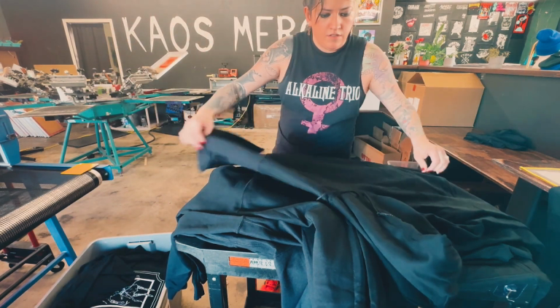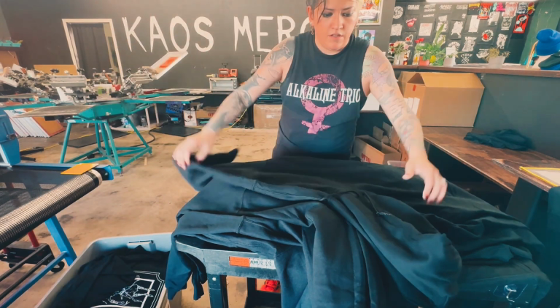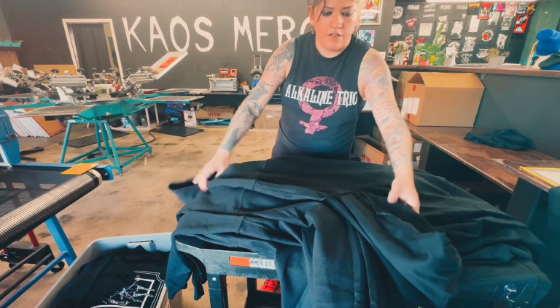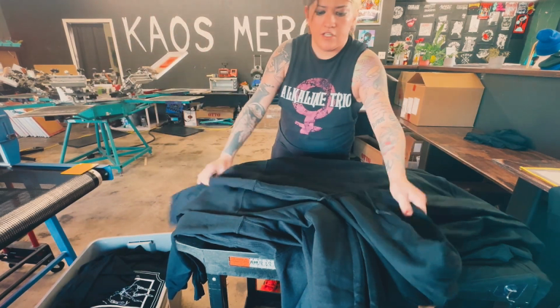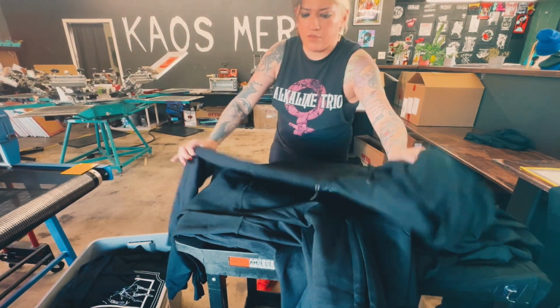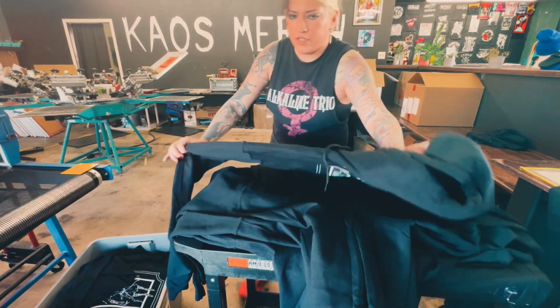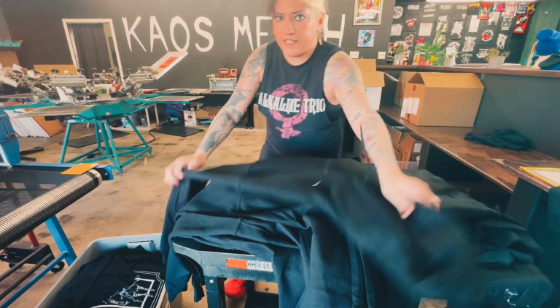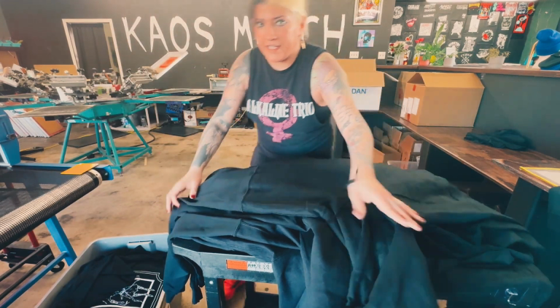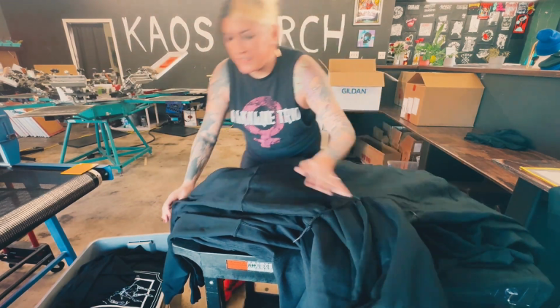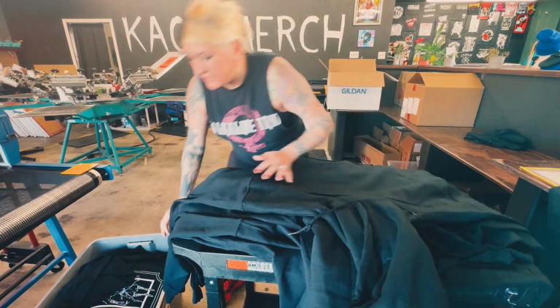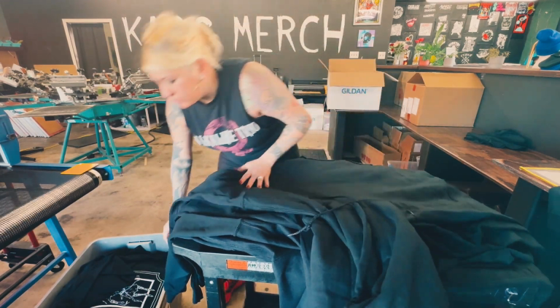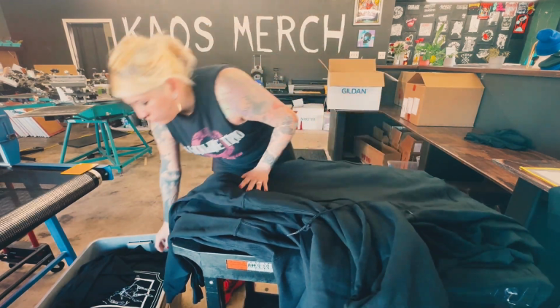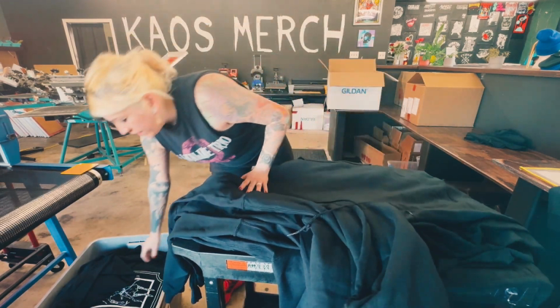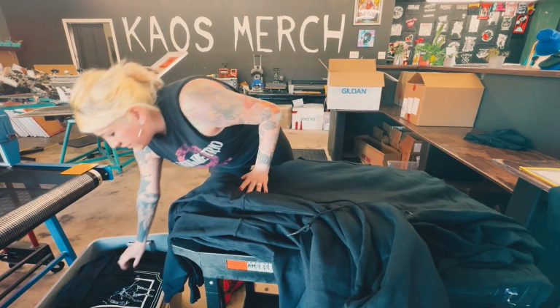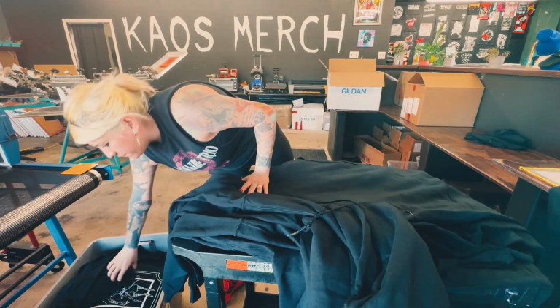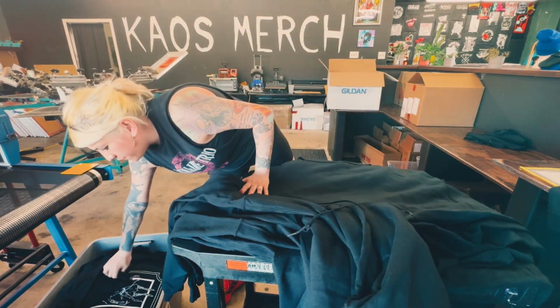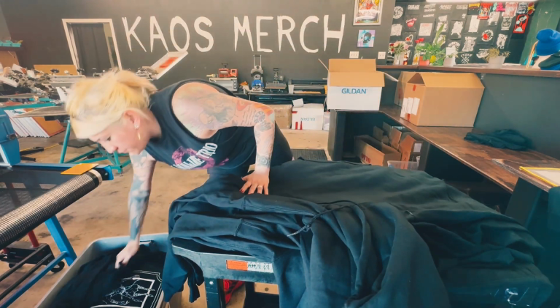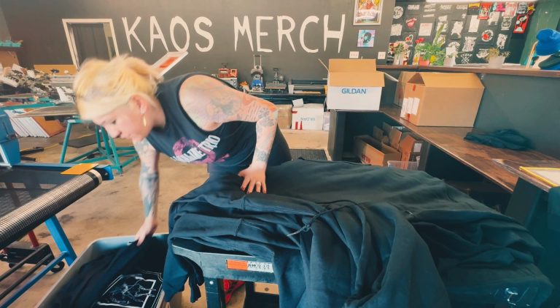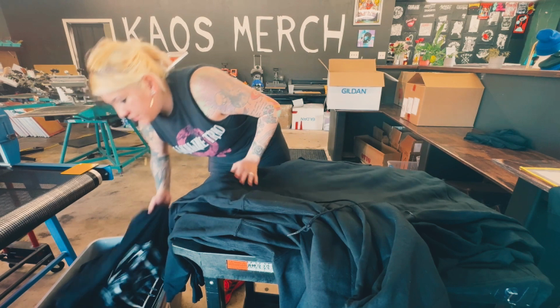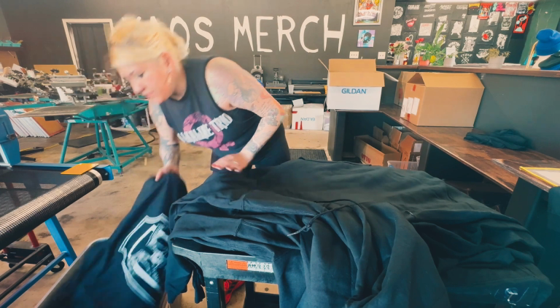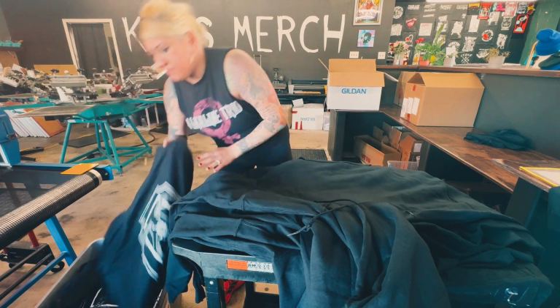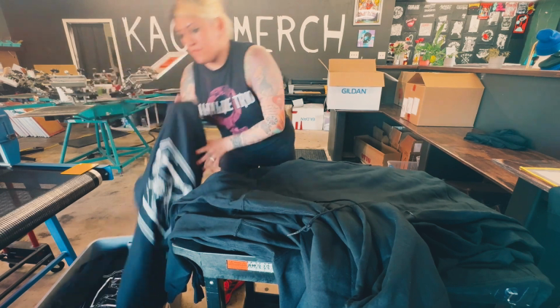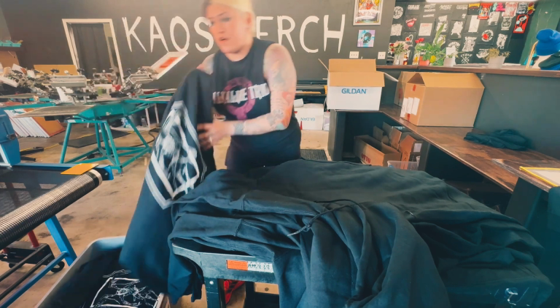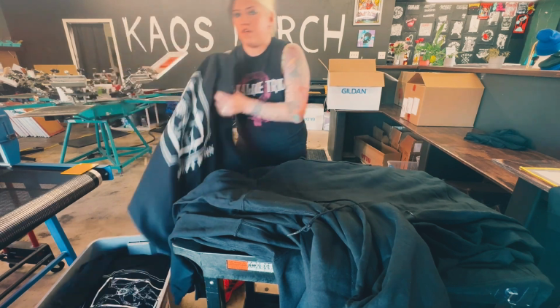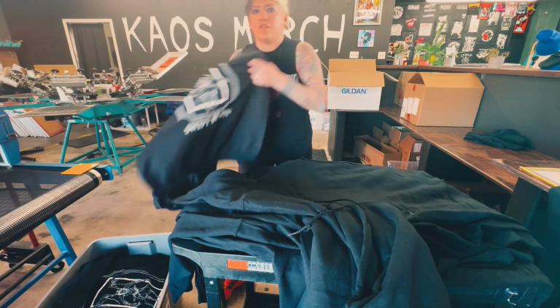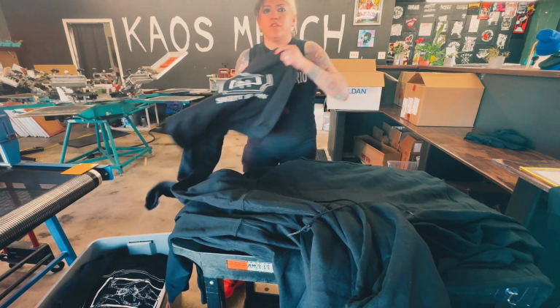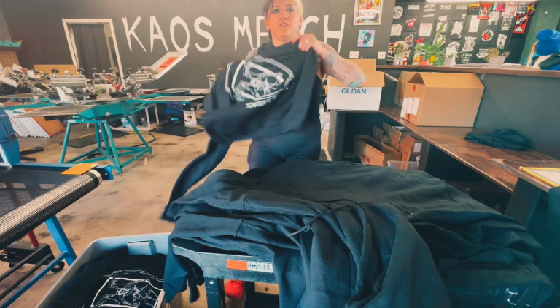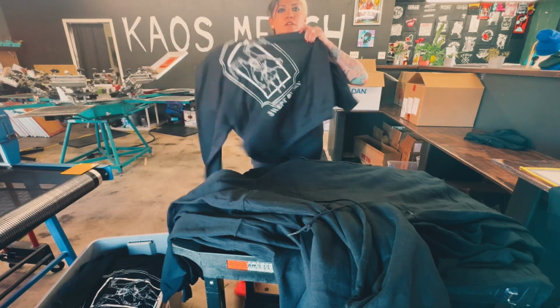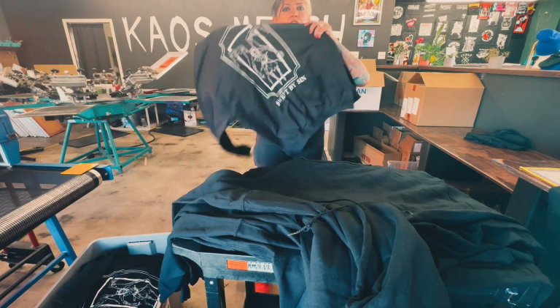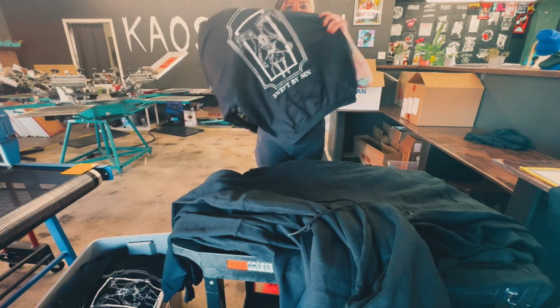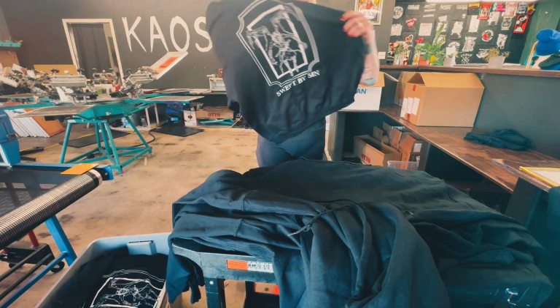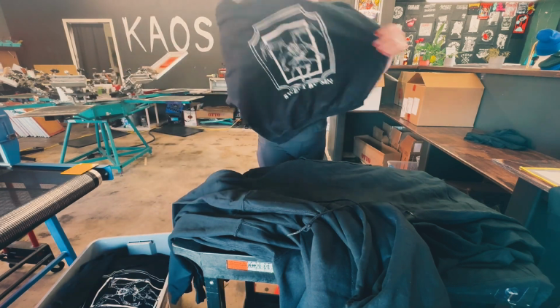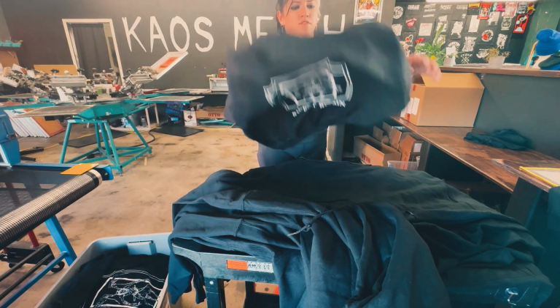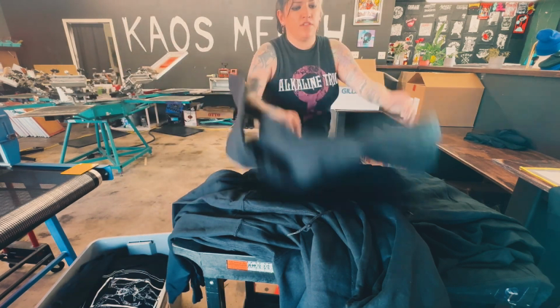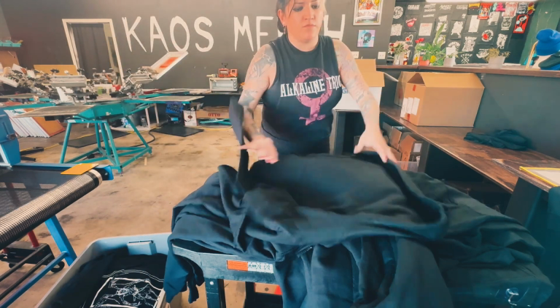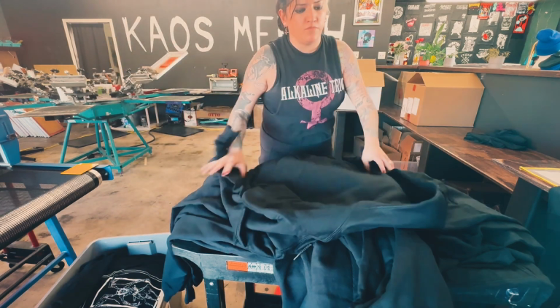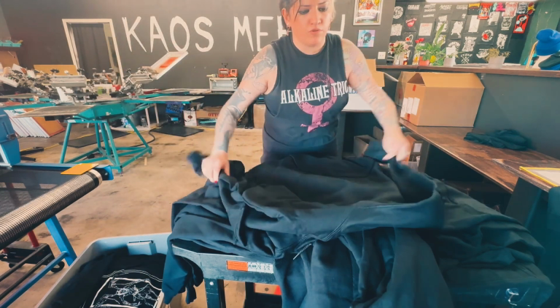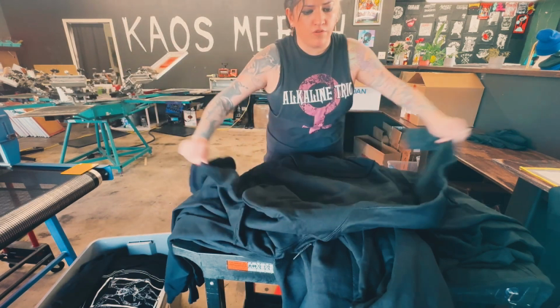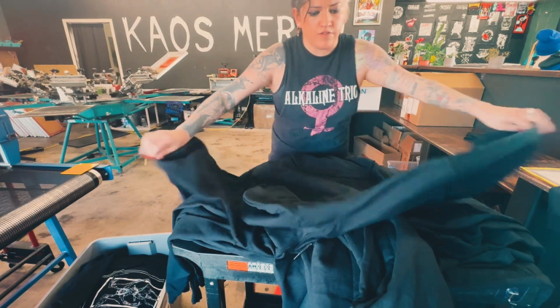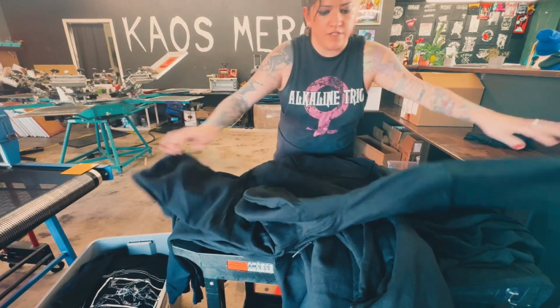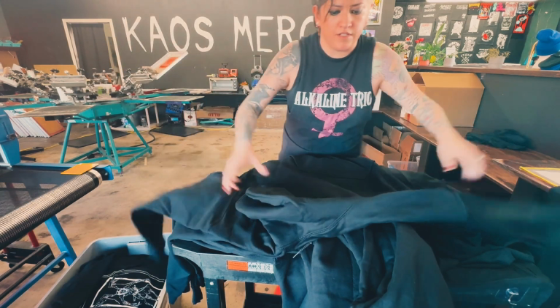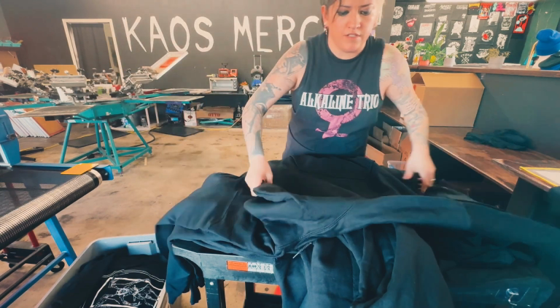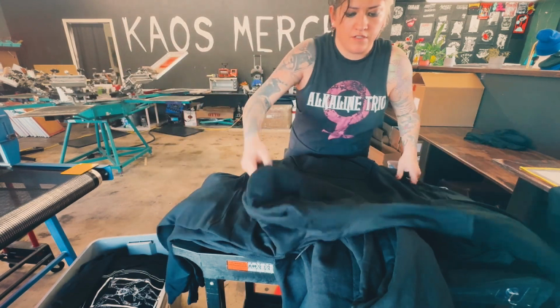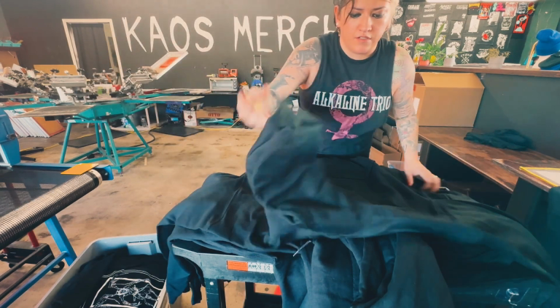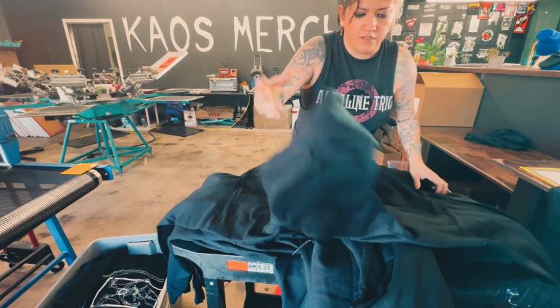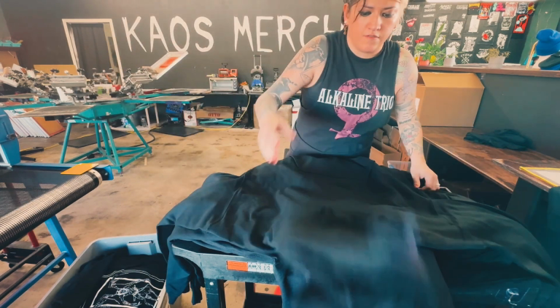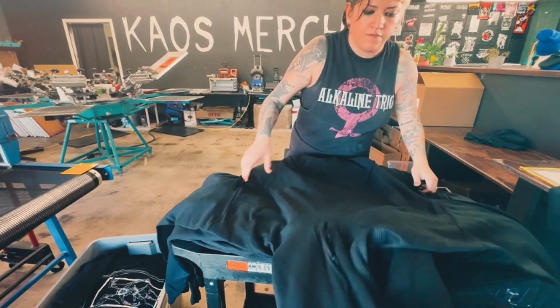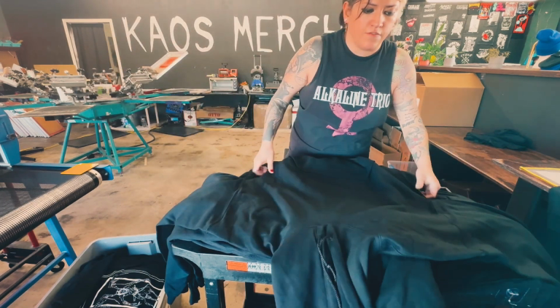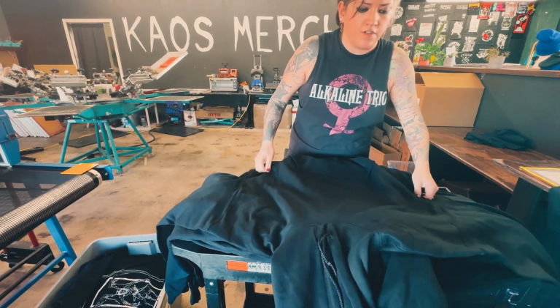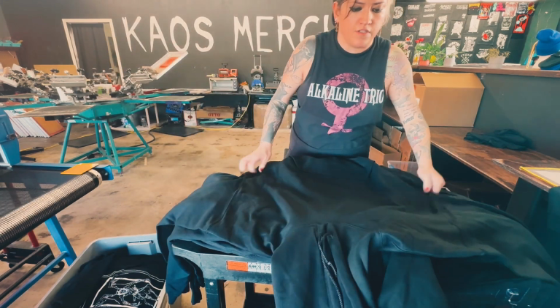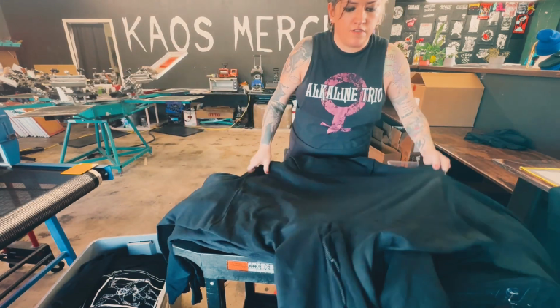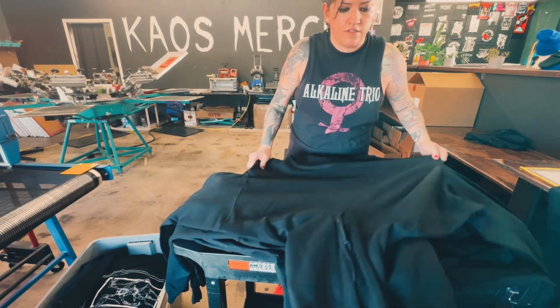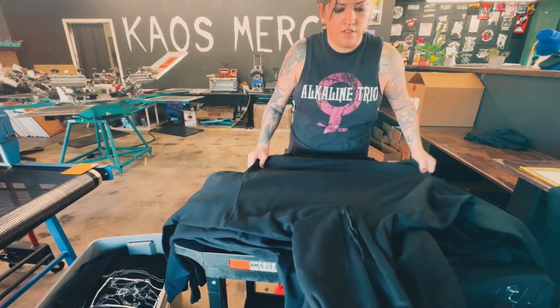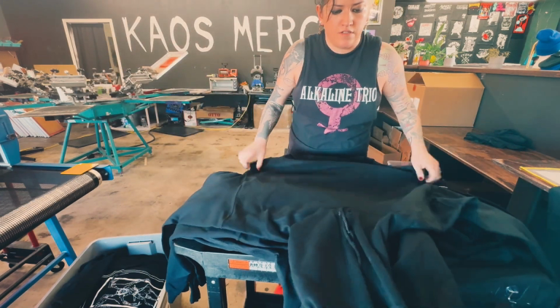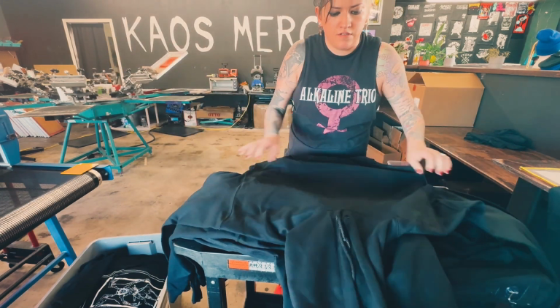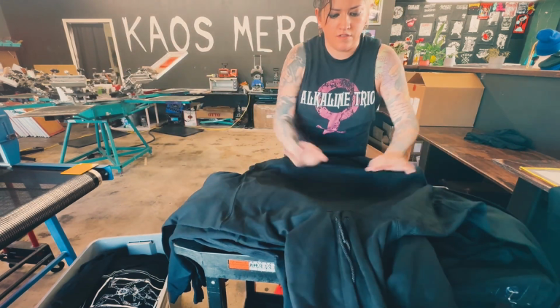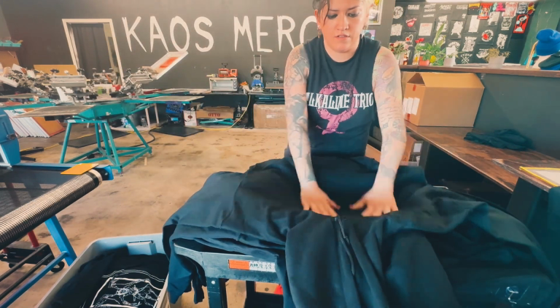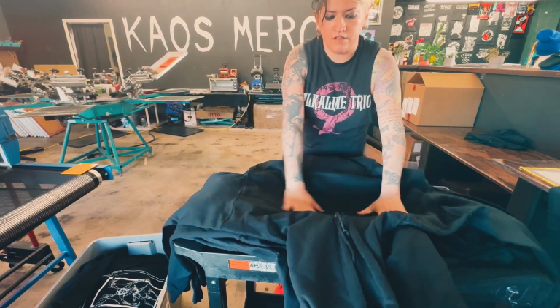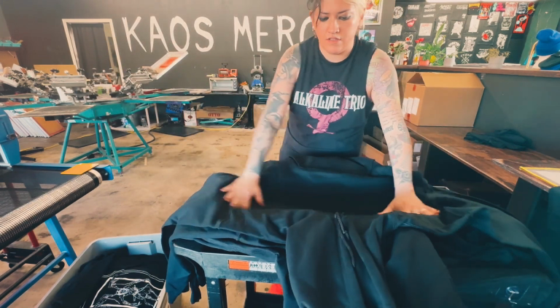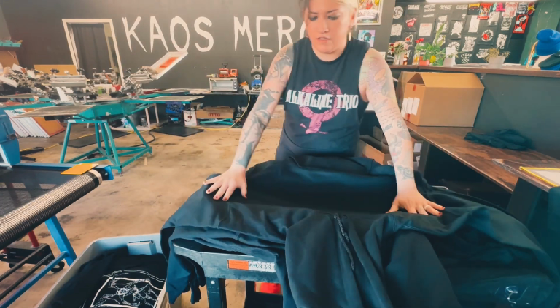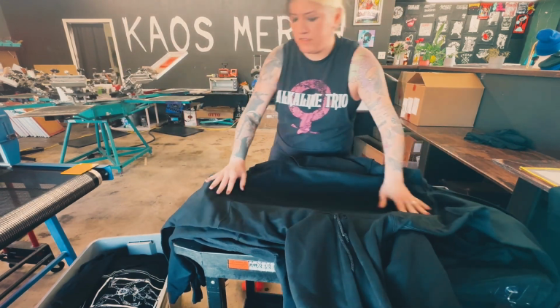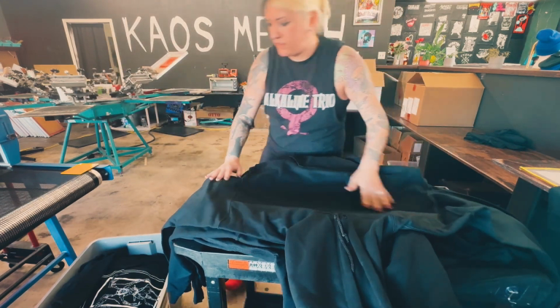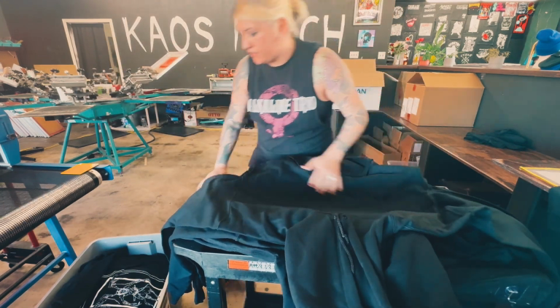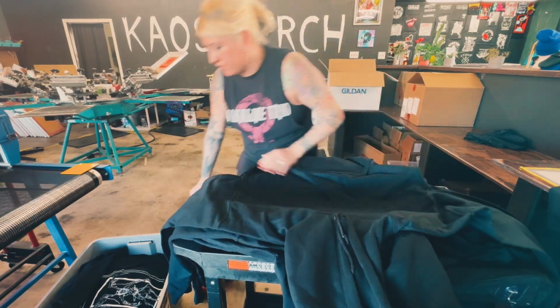So we're going to get these ready for tomorrow. I'll be doing the embroidery on the front here.